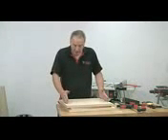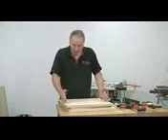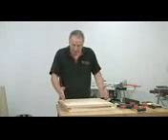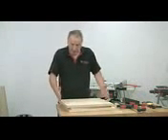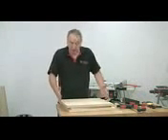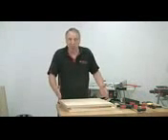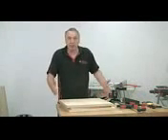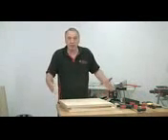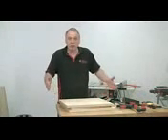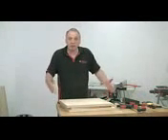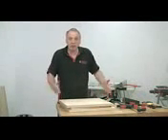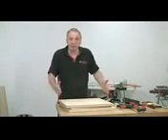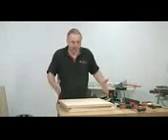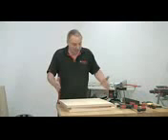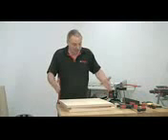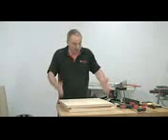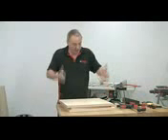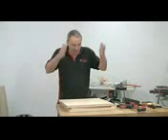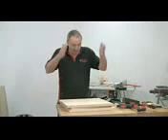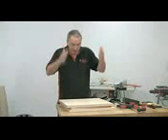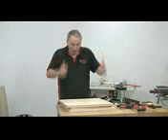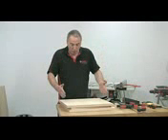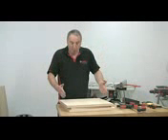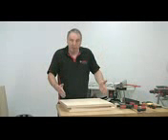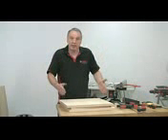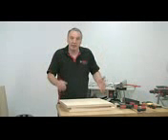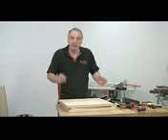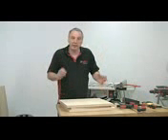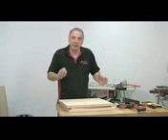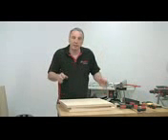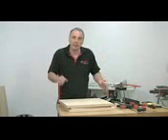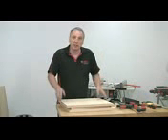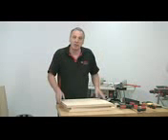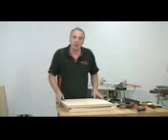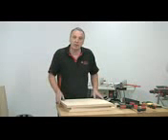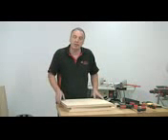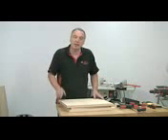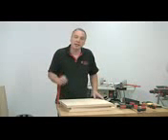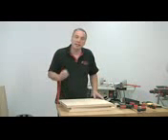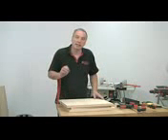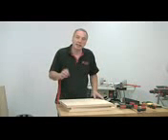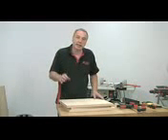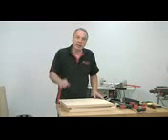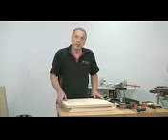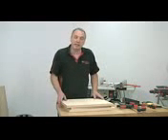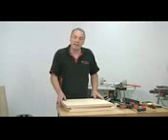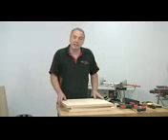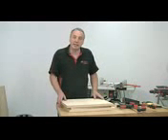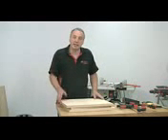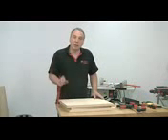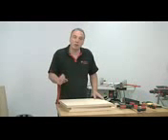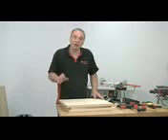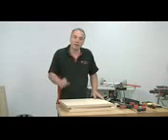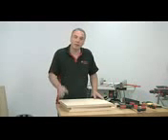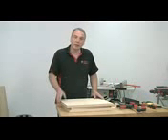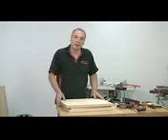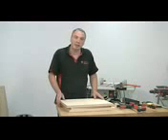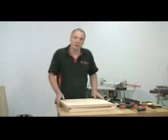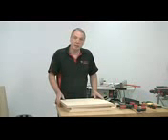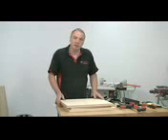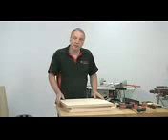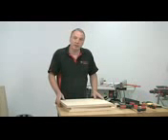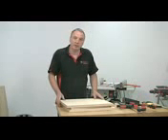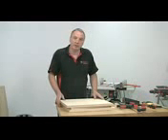The next job is to join these into the uprights. I think the biscuit jointer is again going to be the easiest and quickest way to do that.